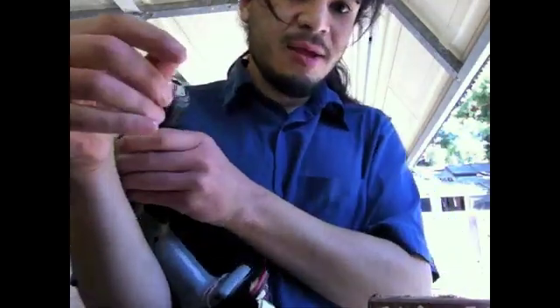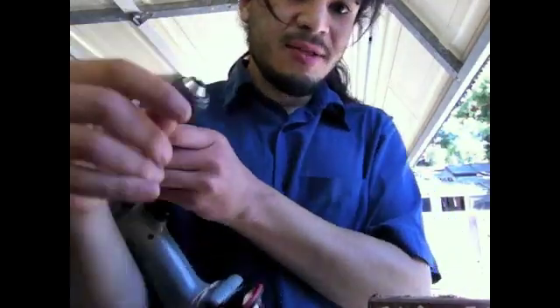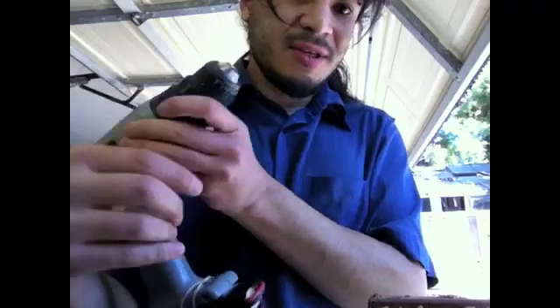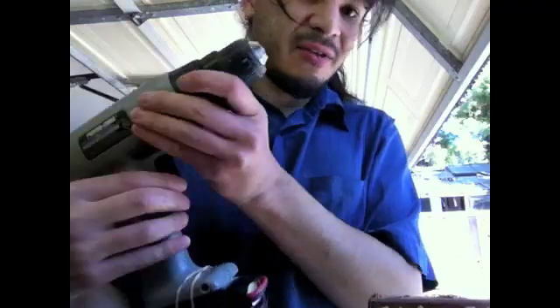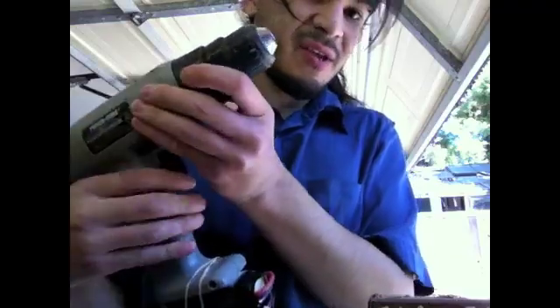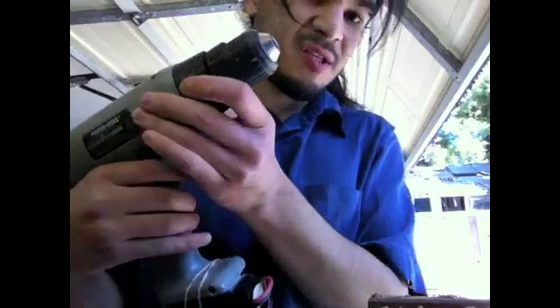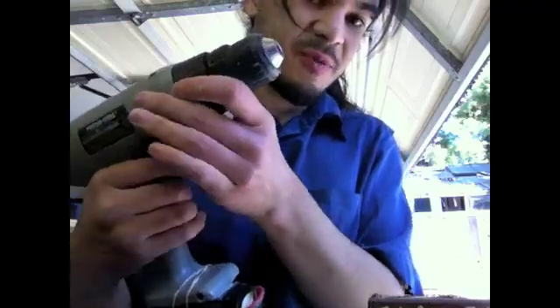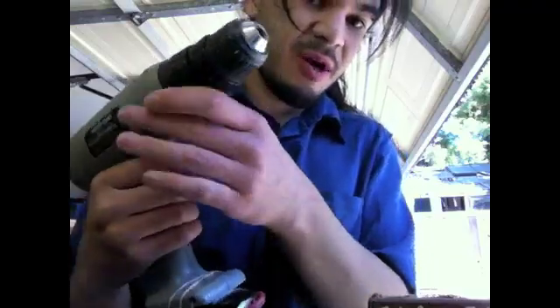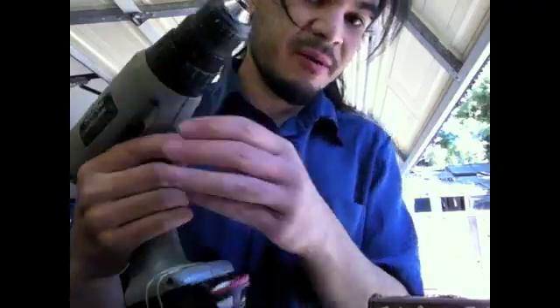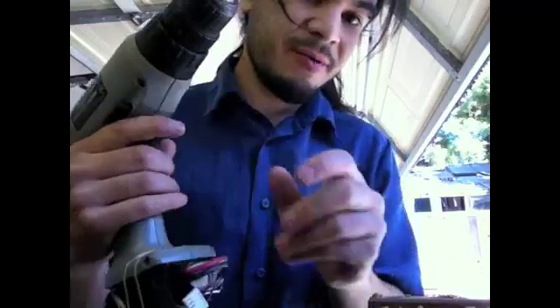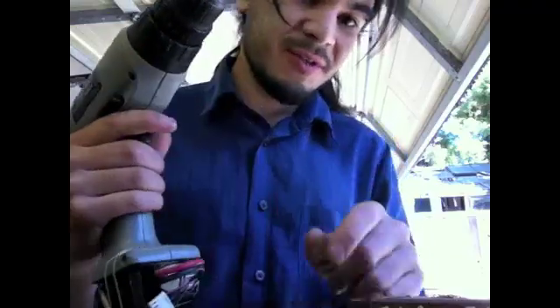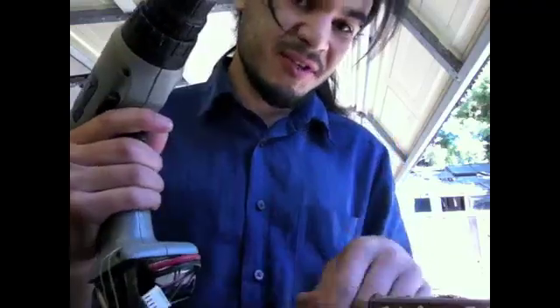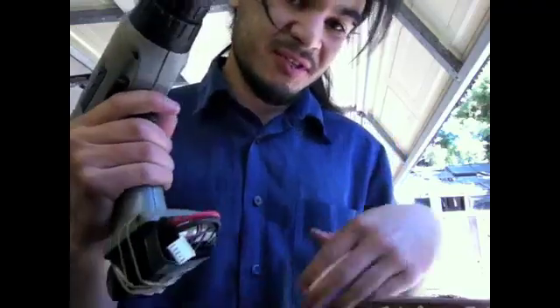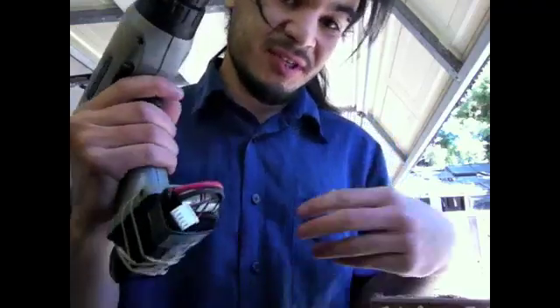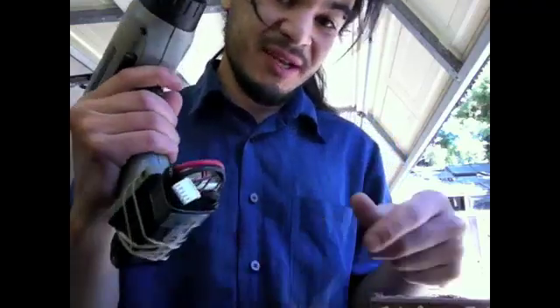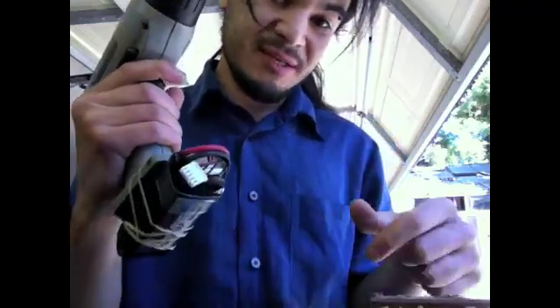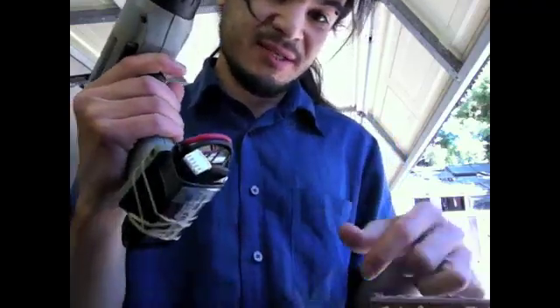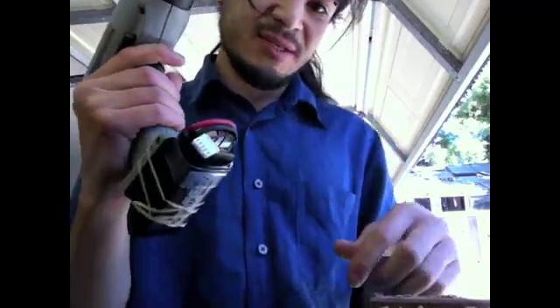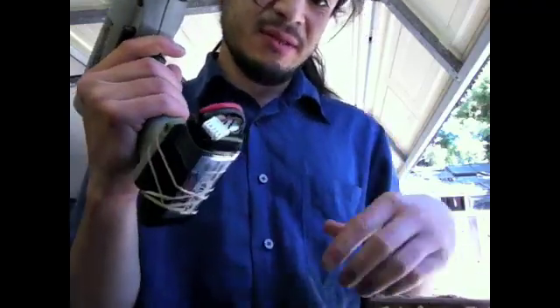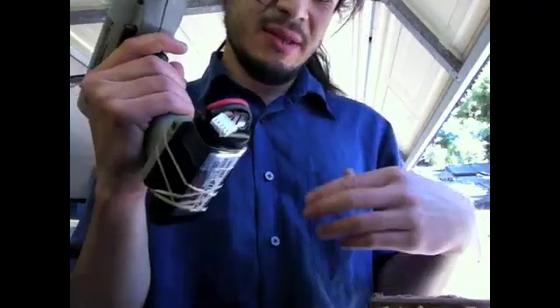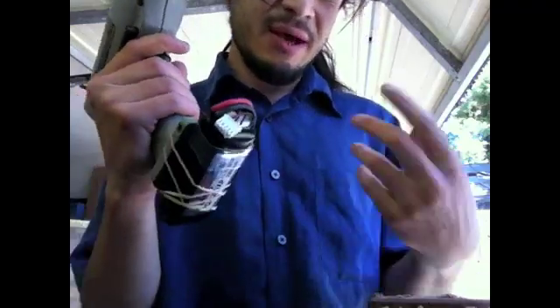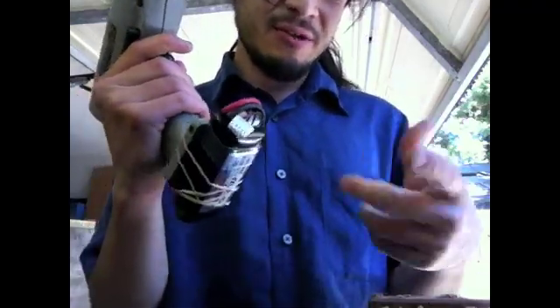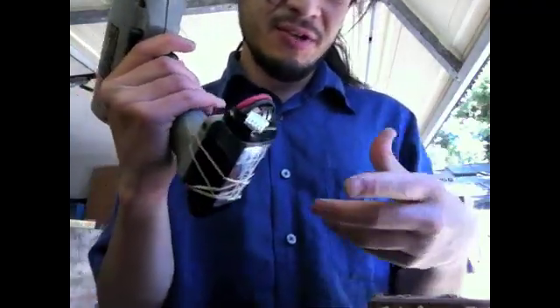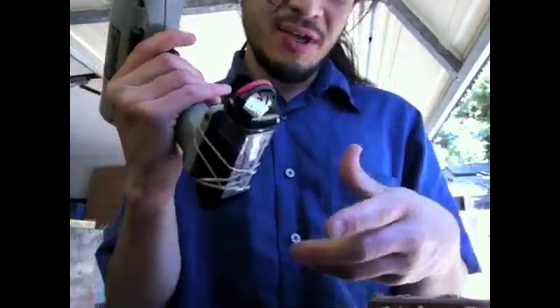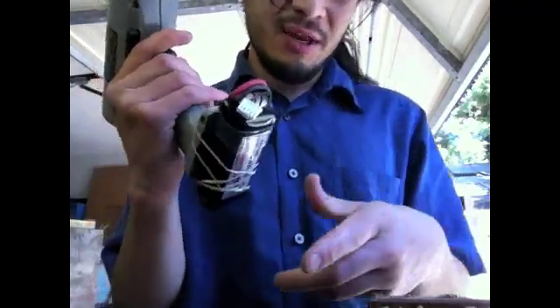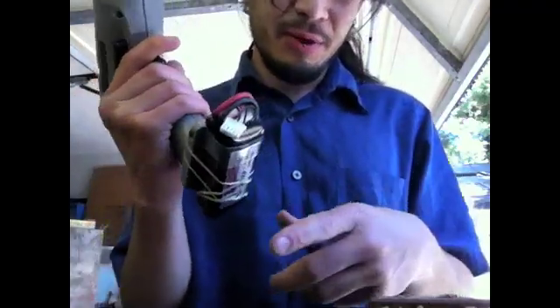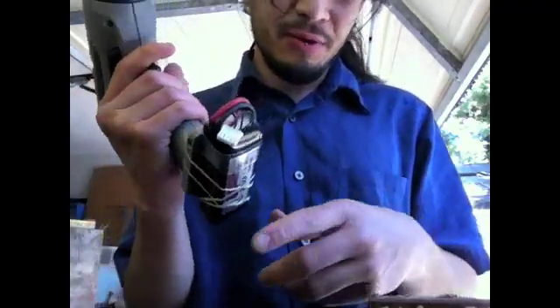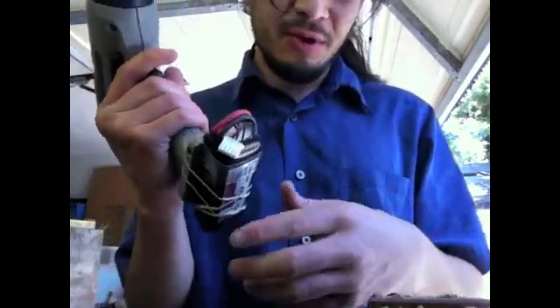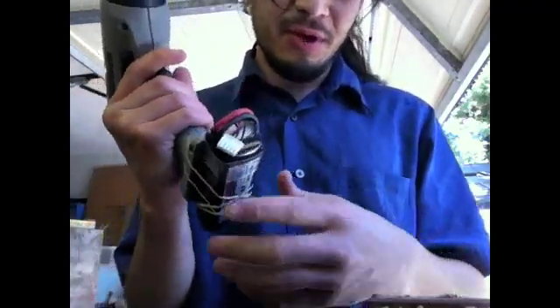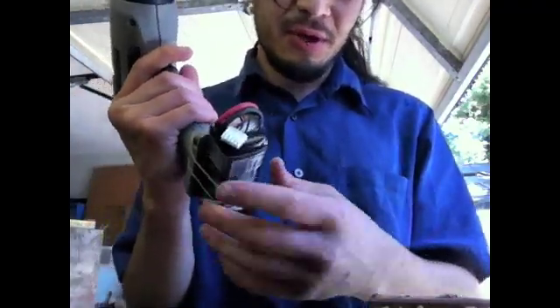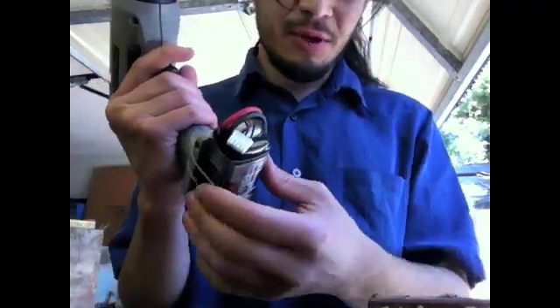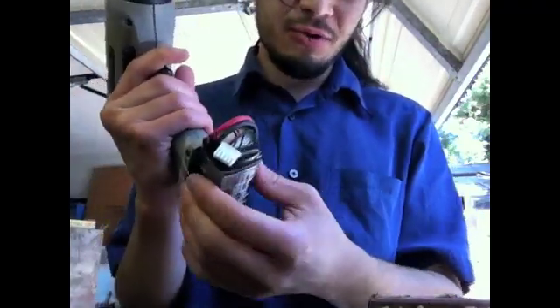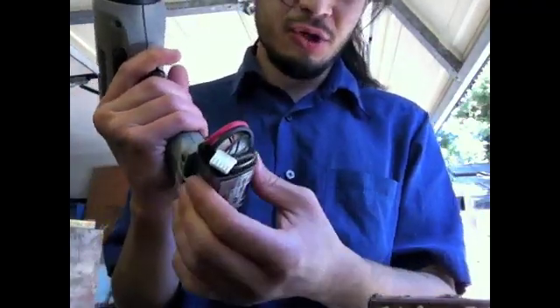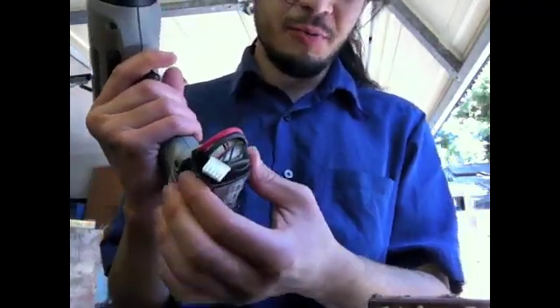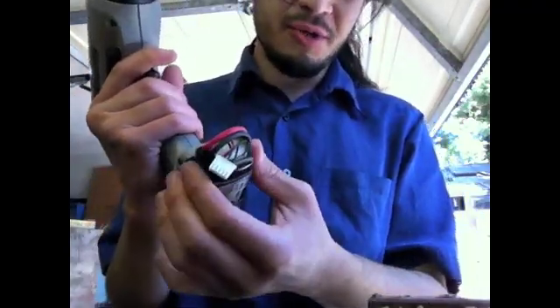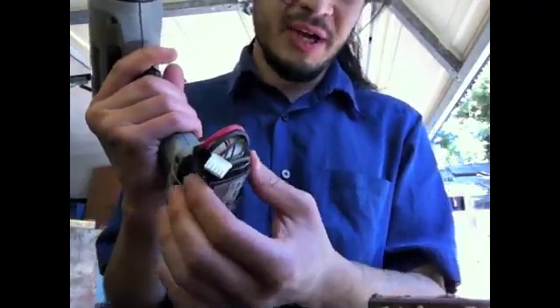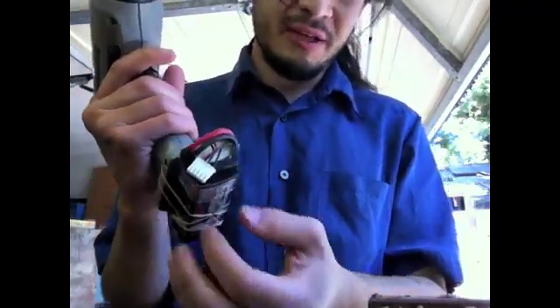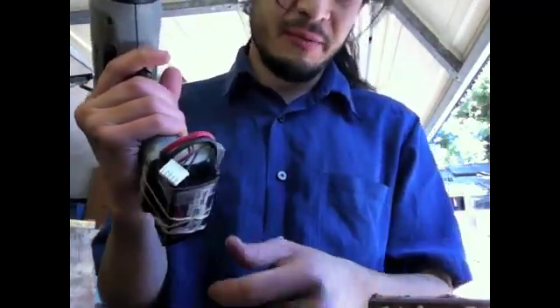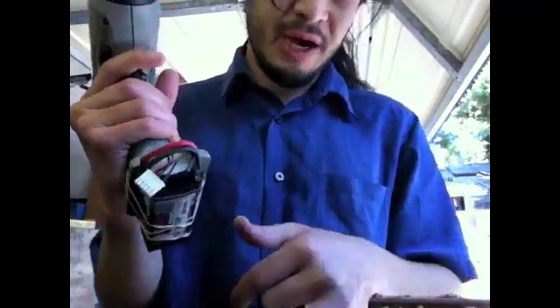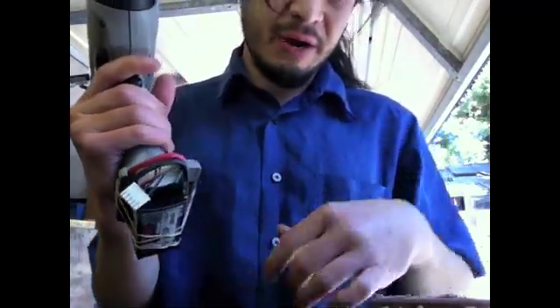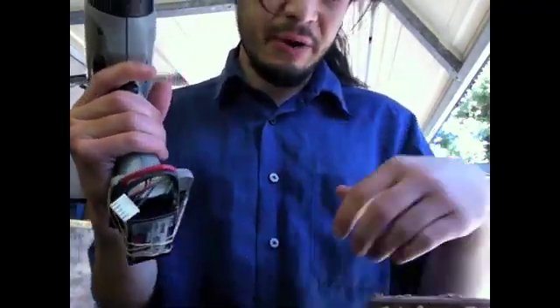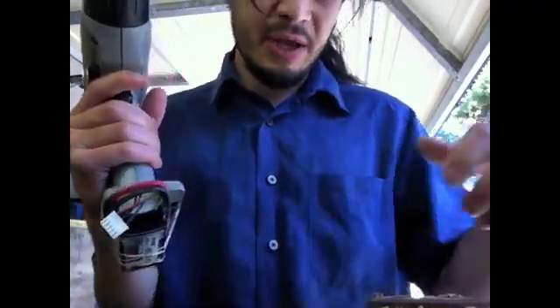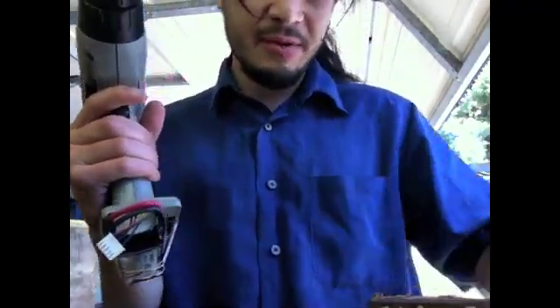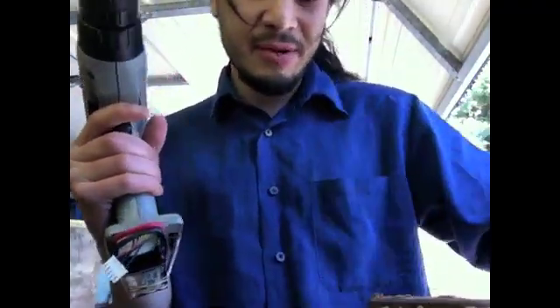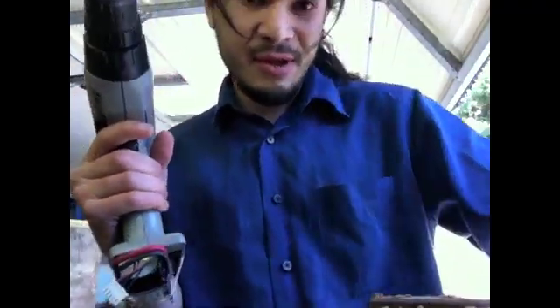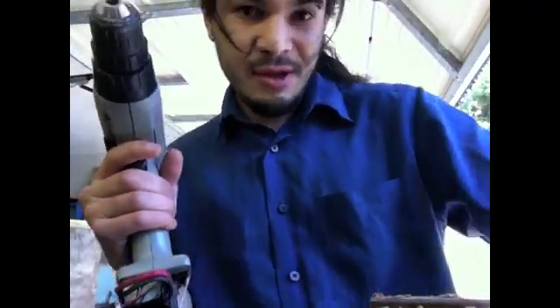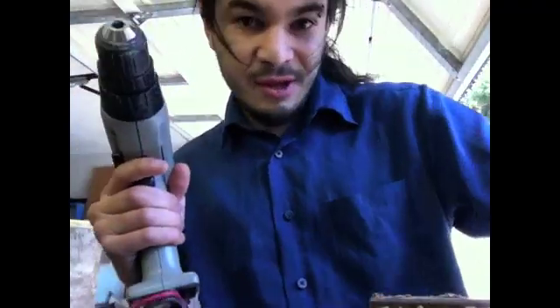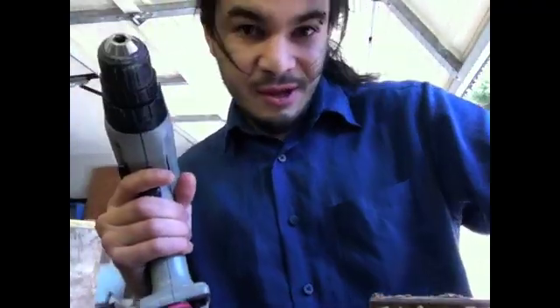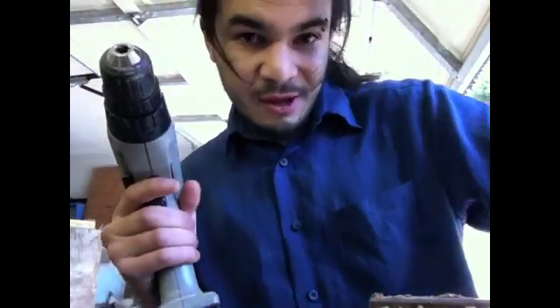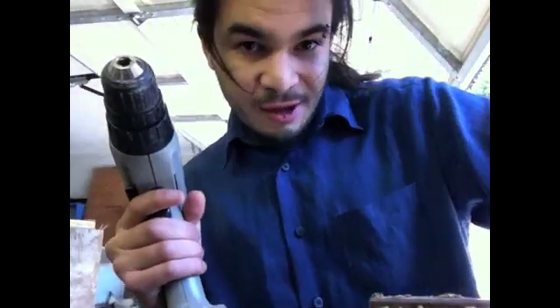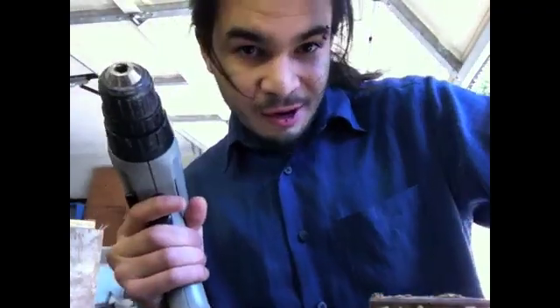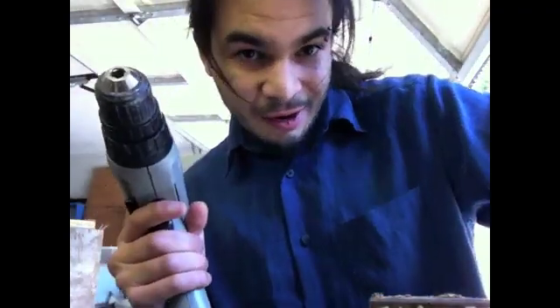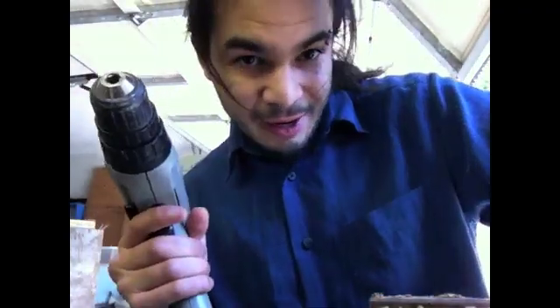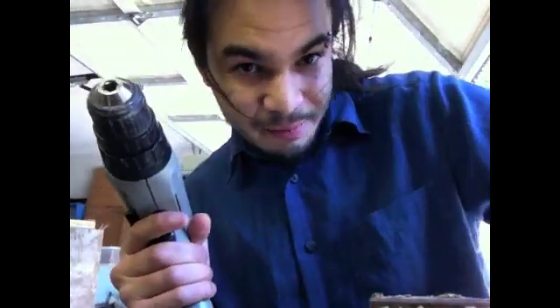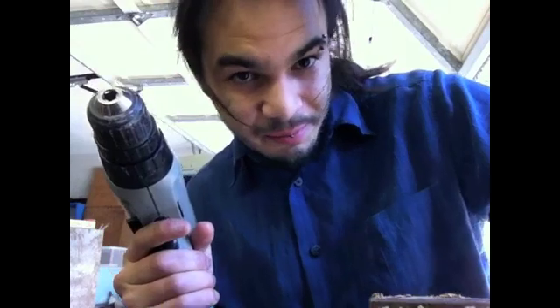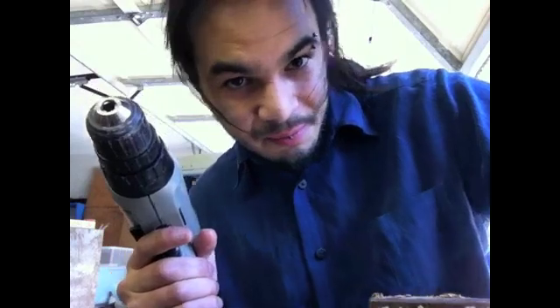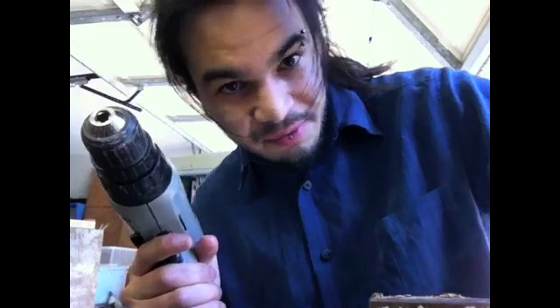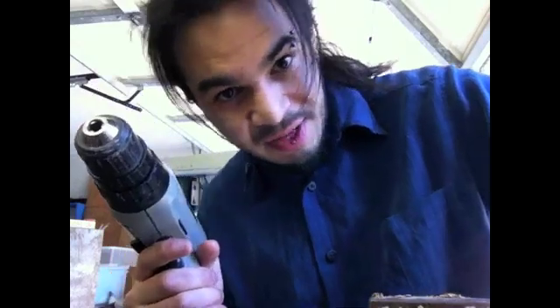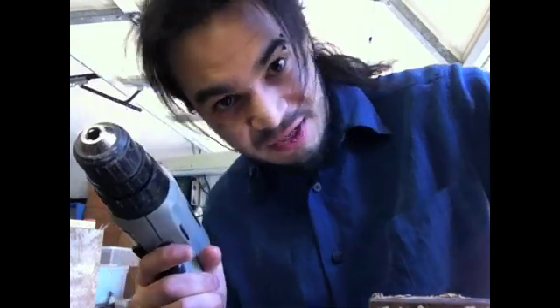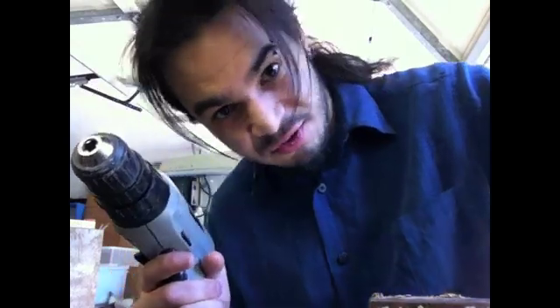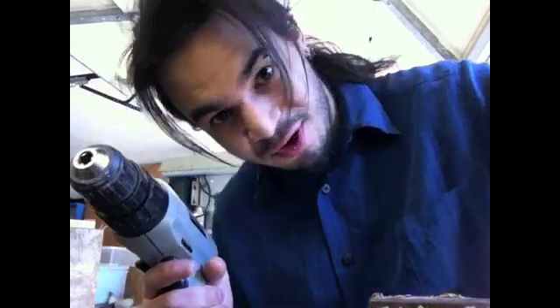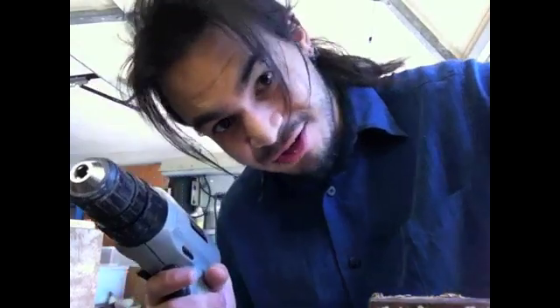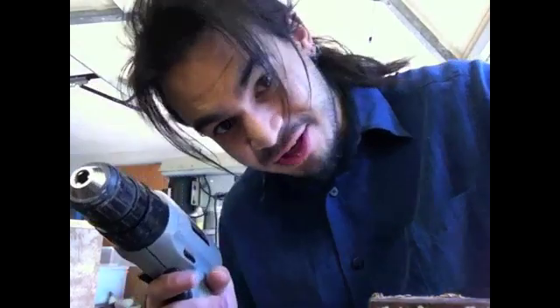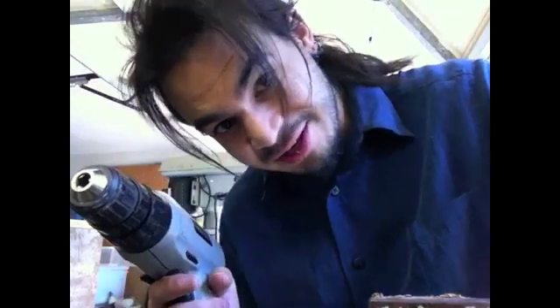So the experiment was a success. Now I've just got to build an enclosure to protect the battery. Thanks for watching.